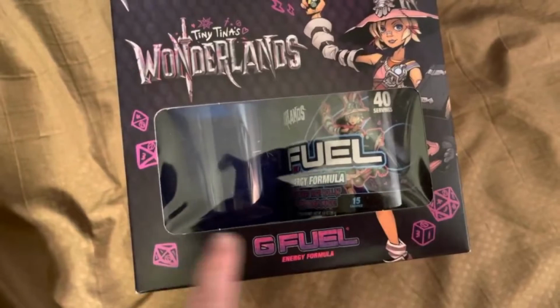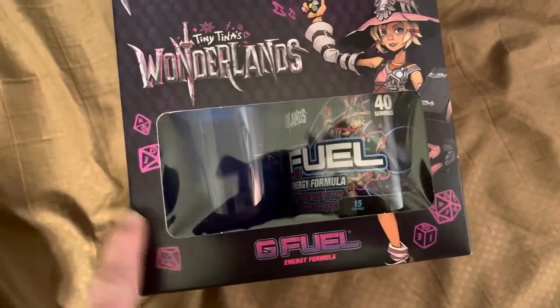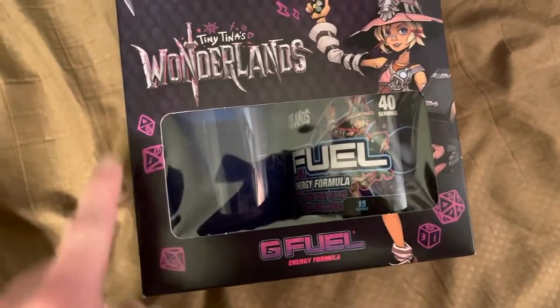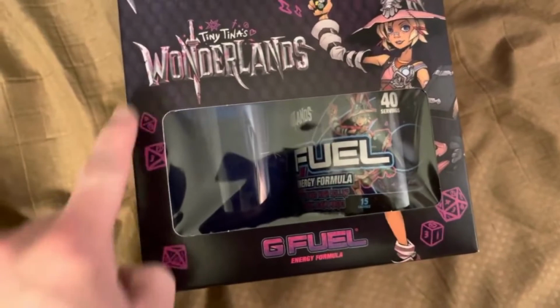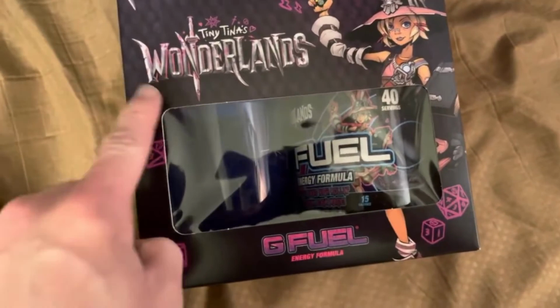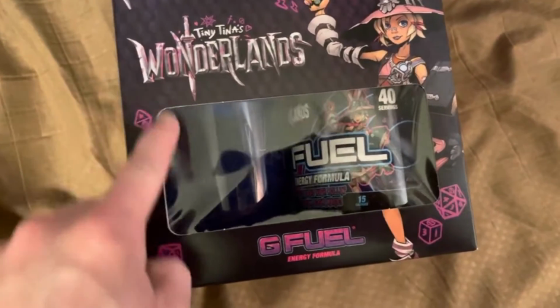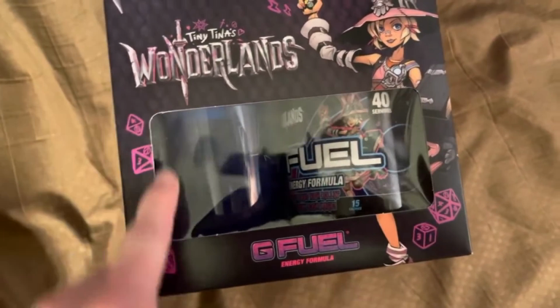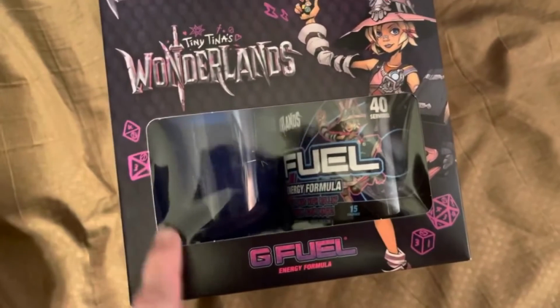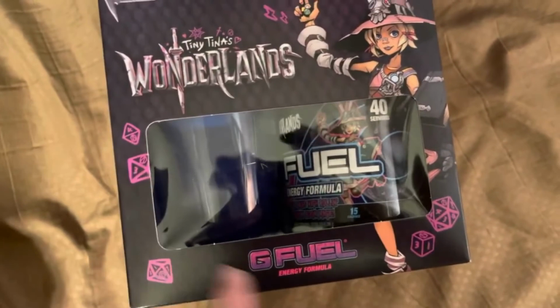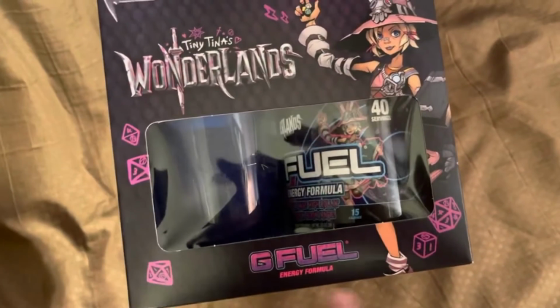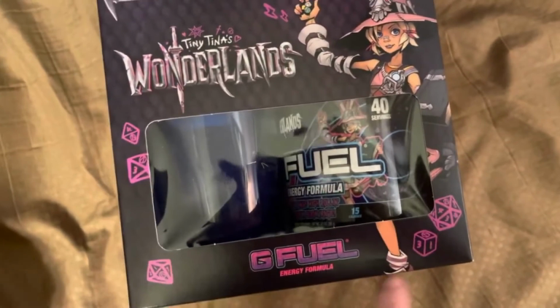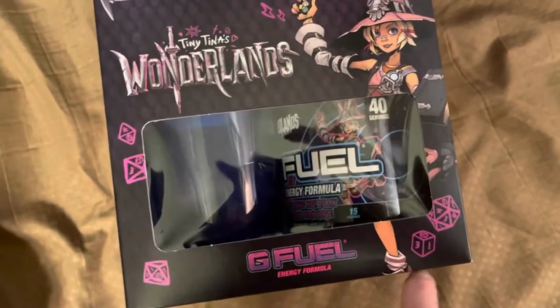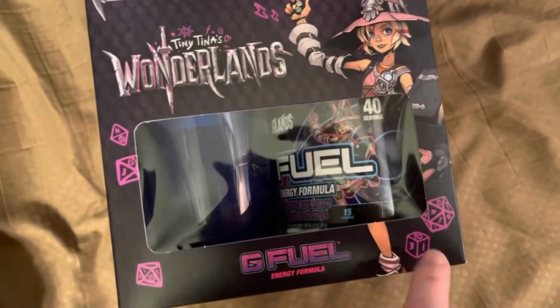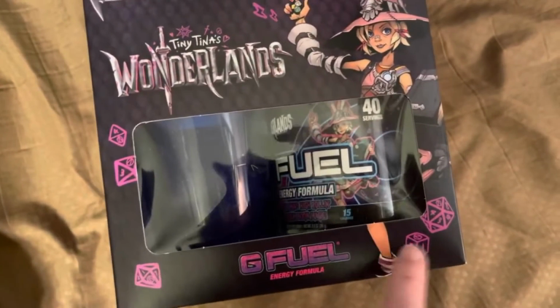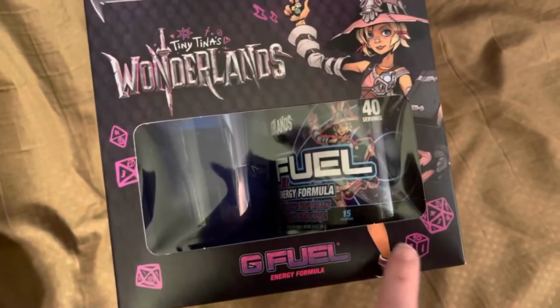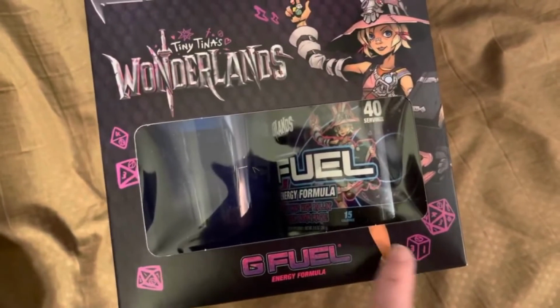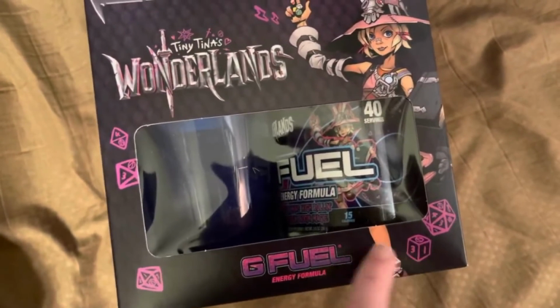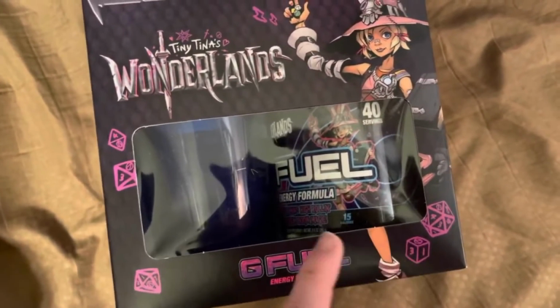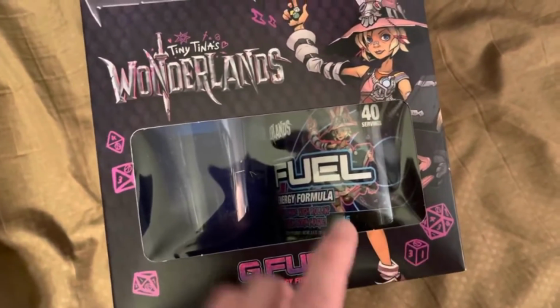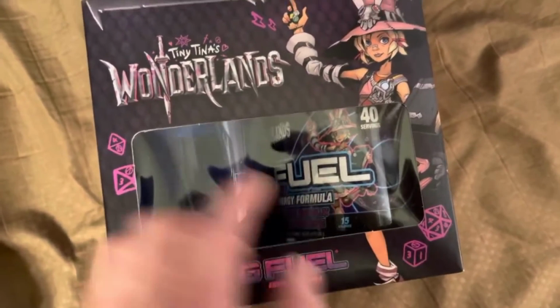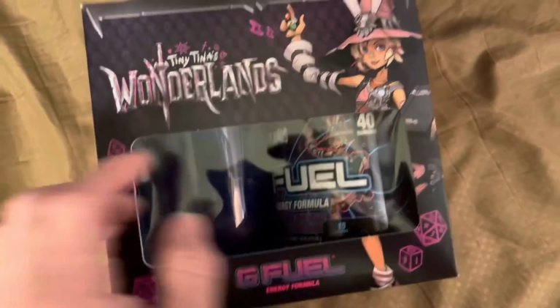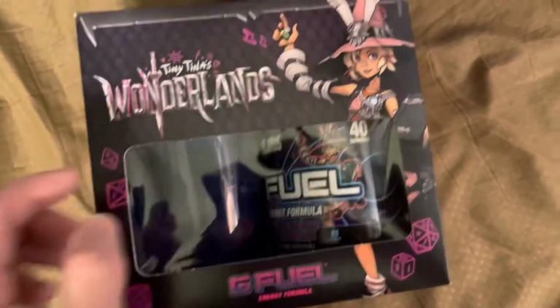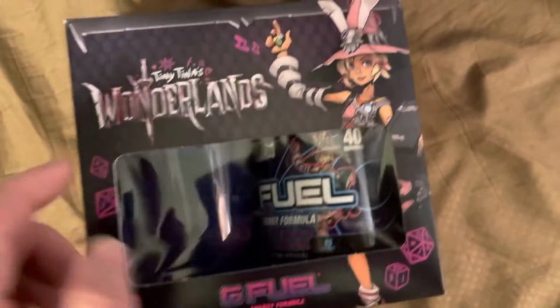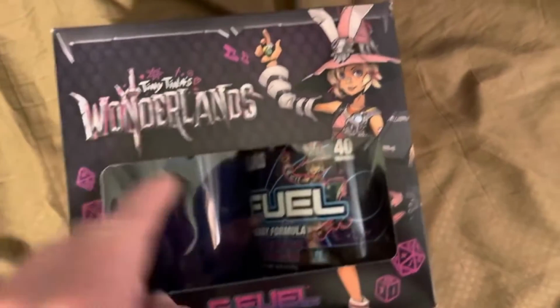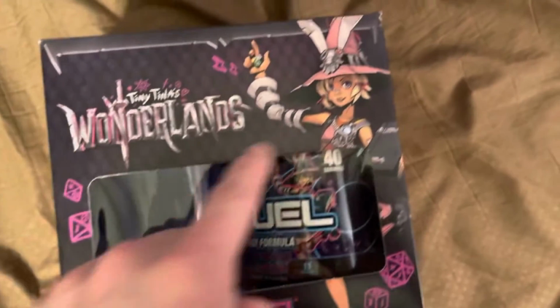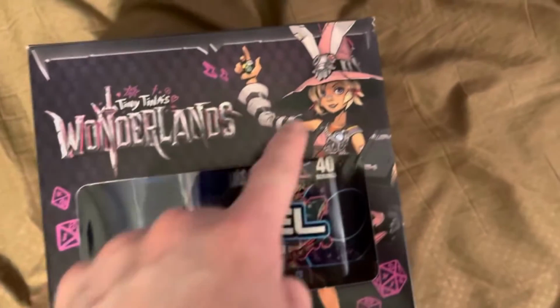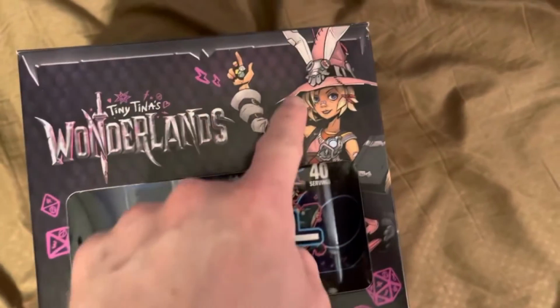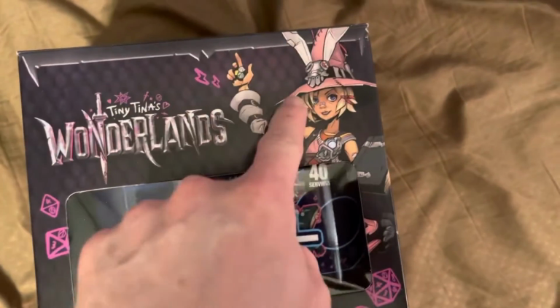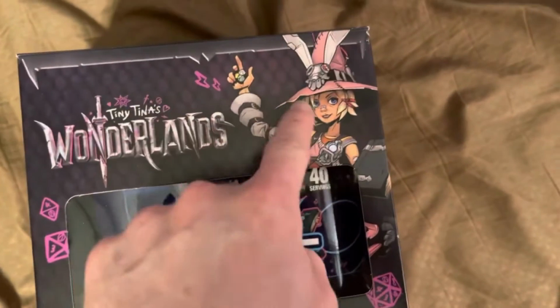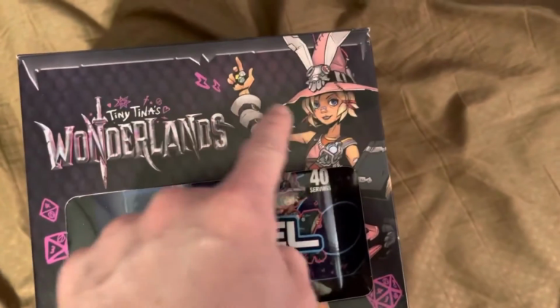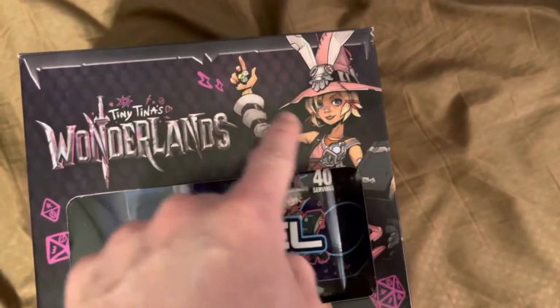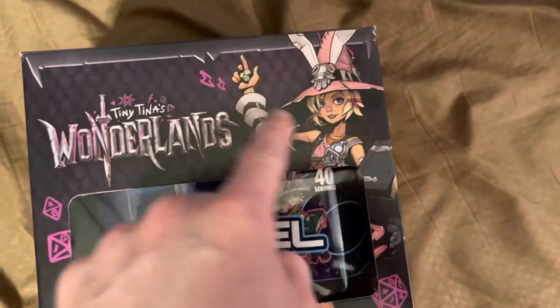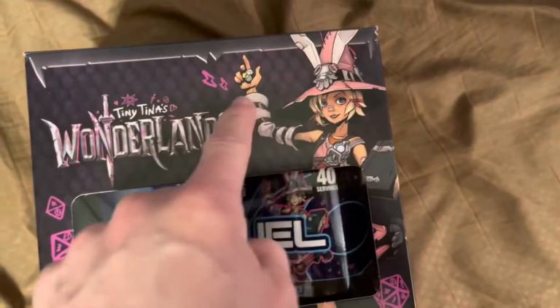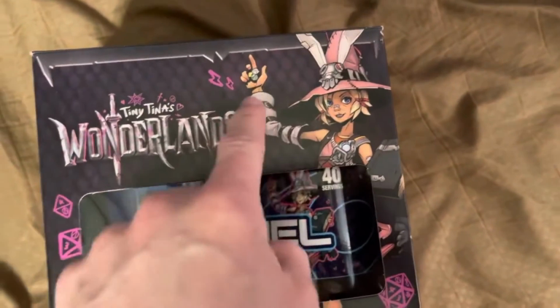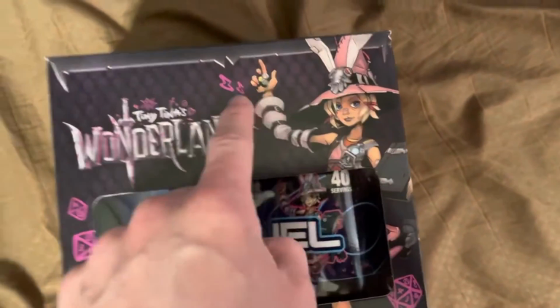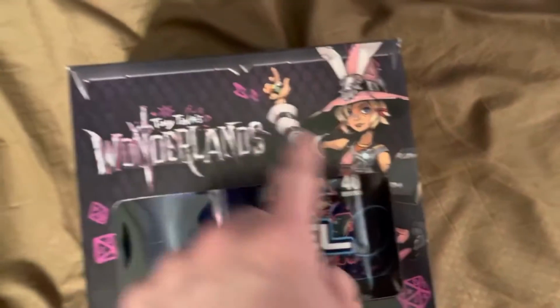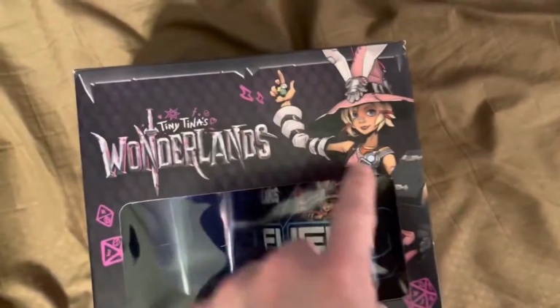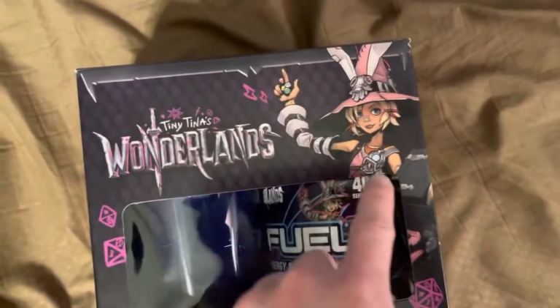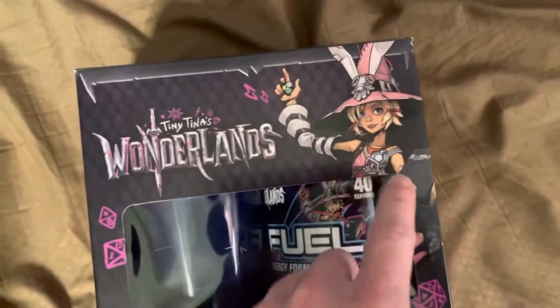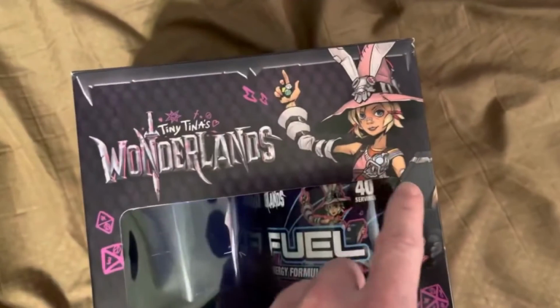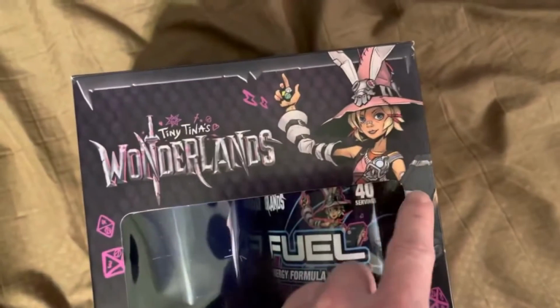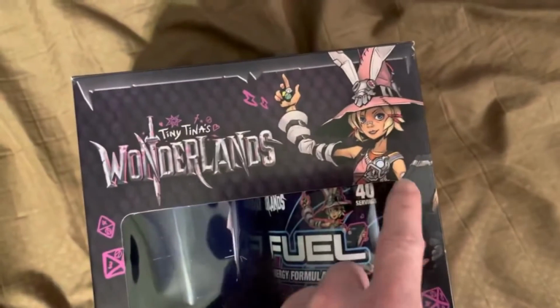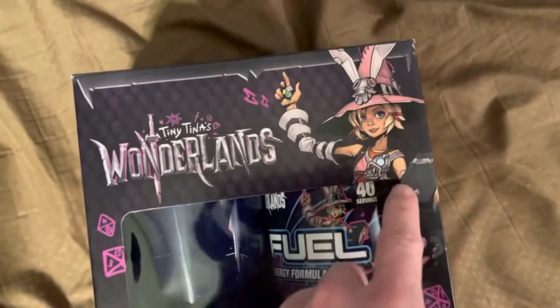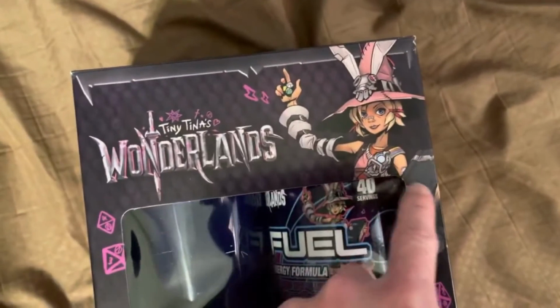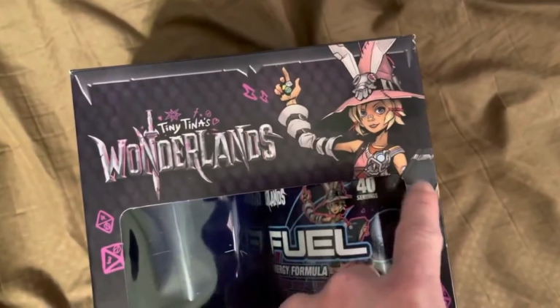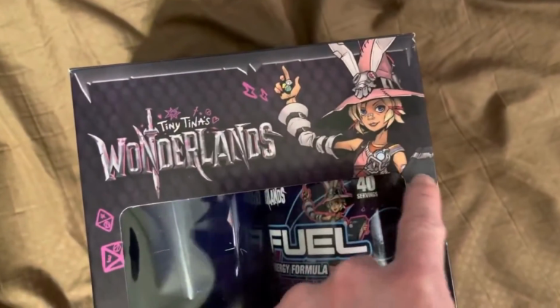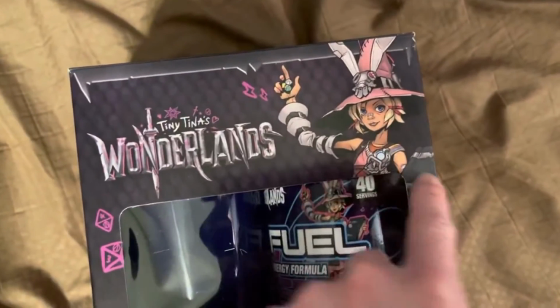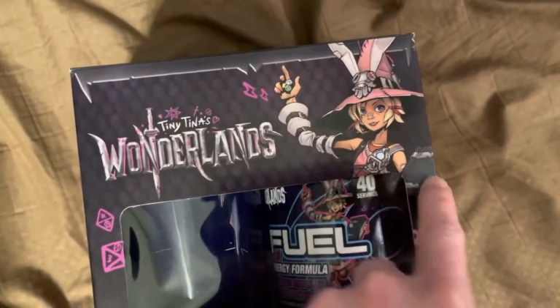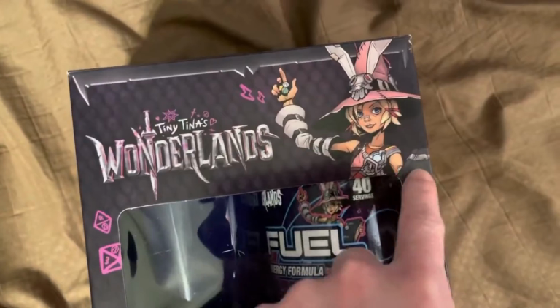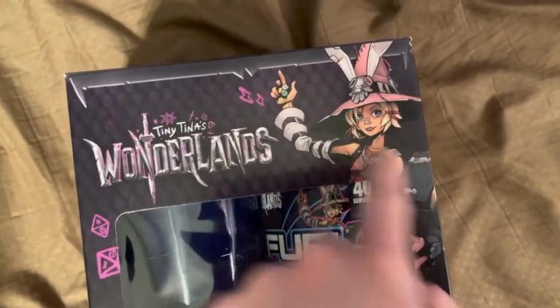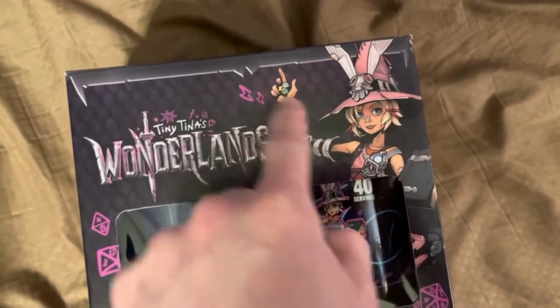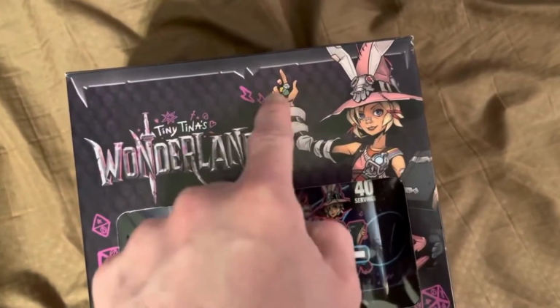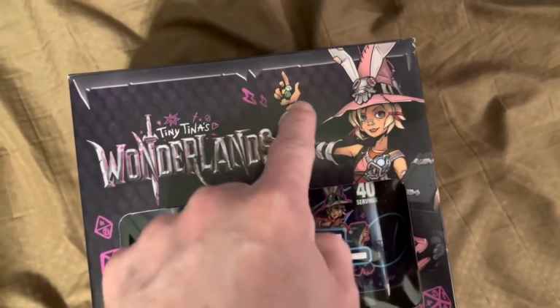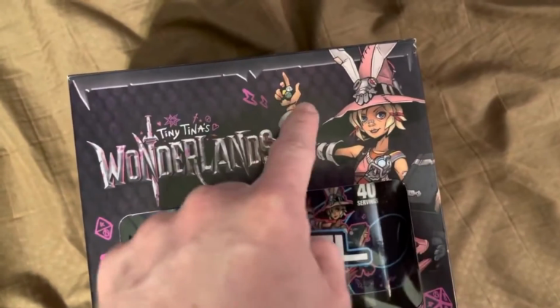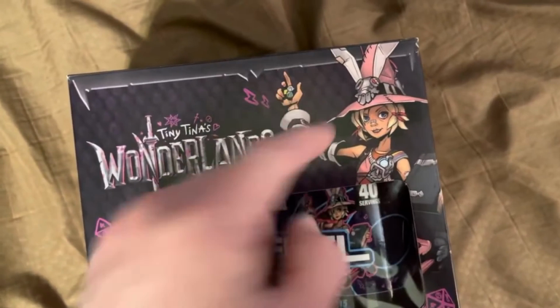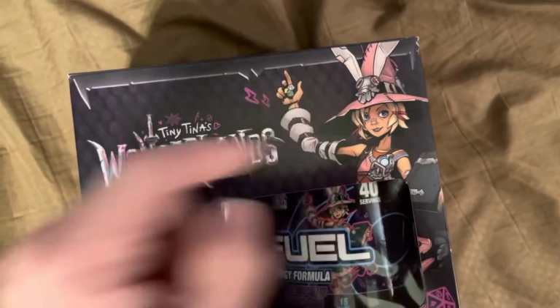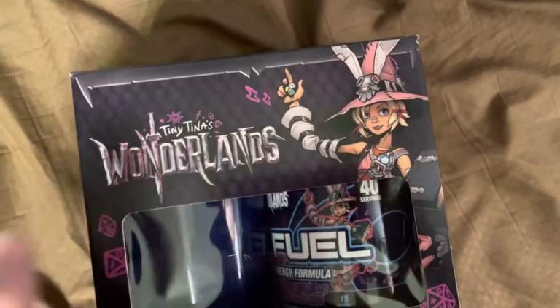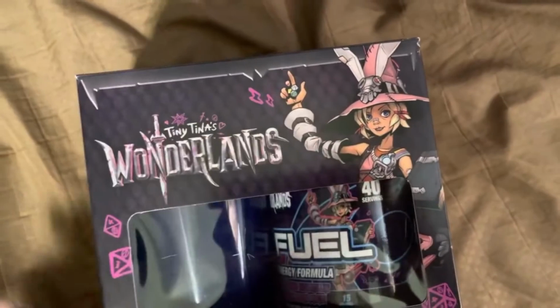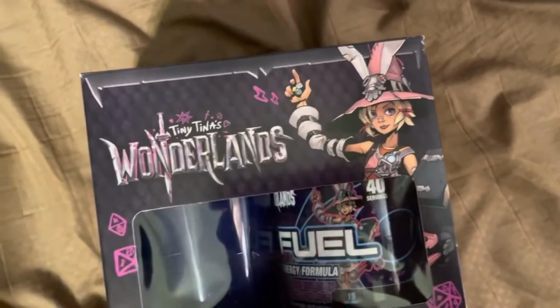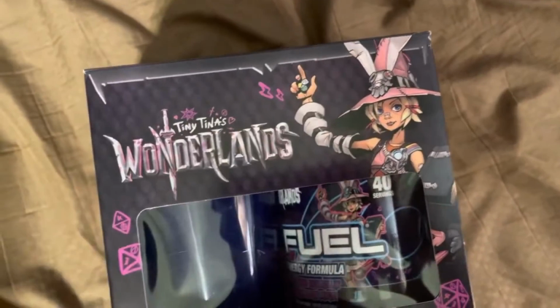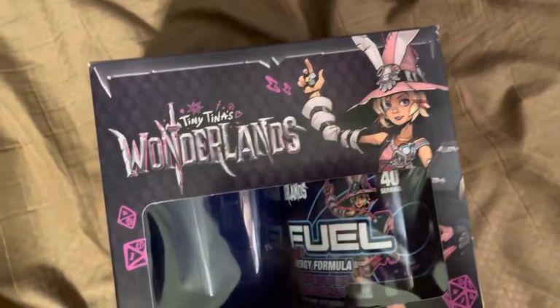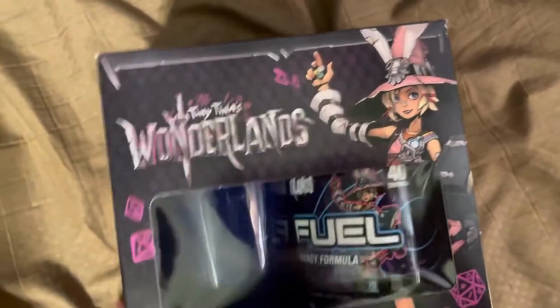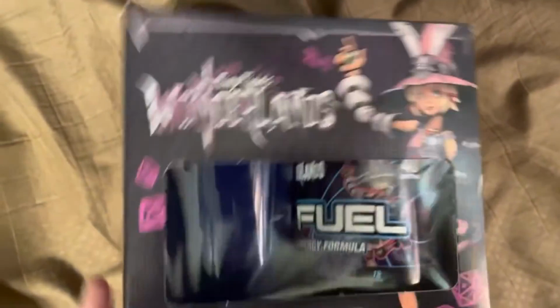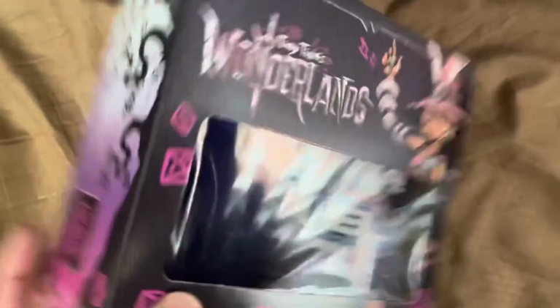It's got more dice and stuff that you find throughout the game — that's so cool. Got Tiny Tina there, got her book and all that. God, that's so cool.